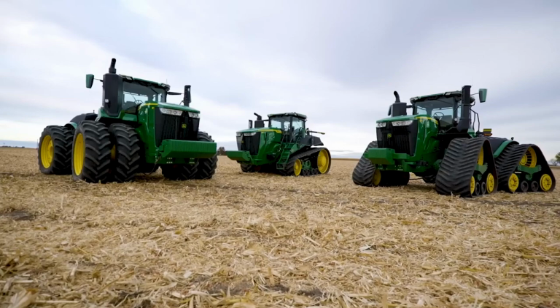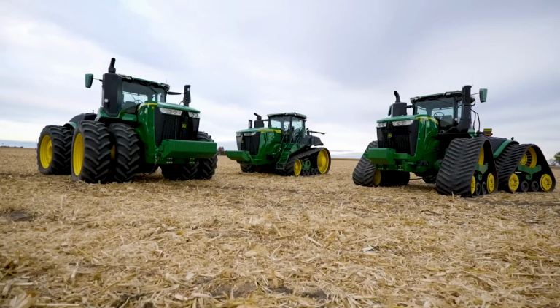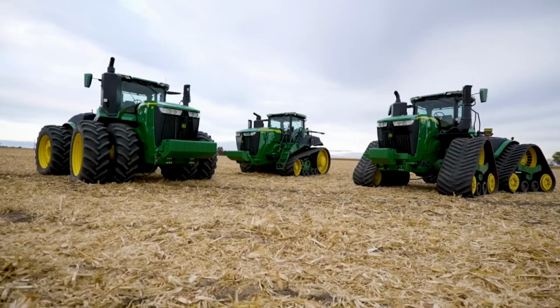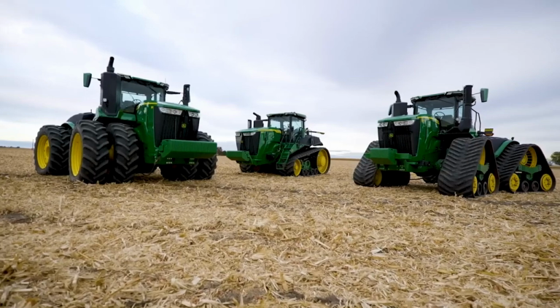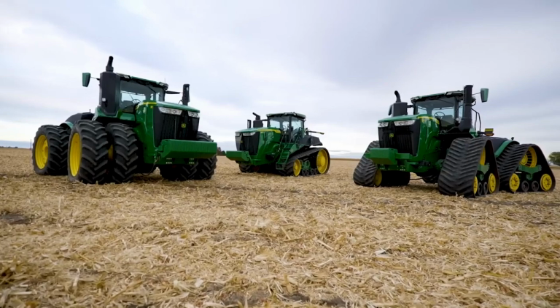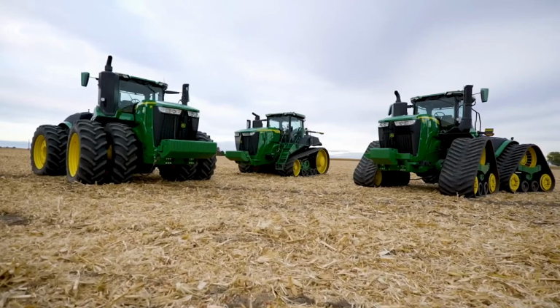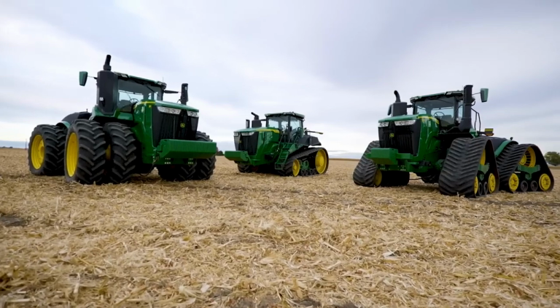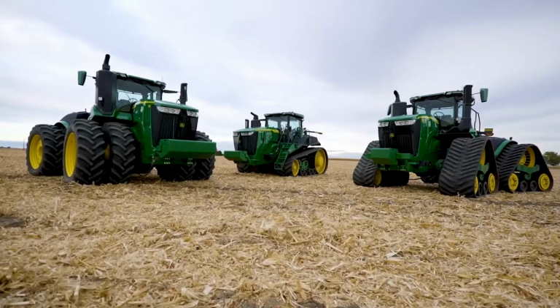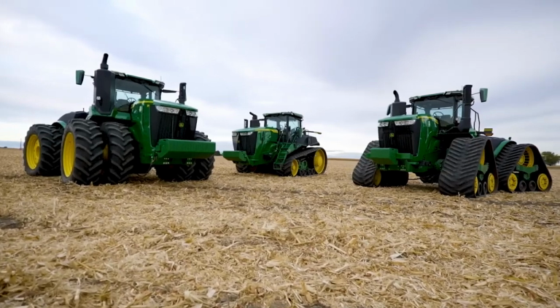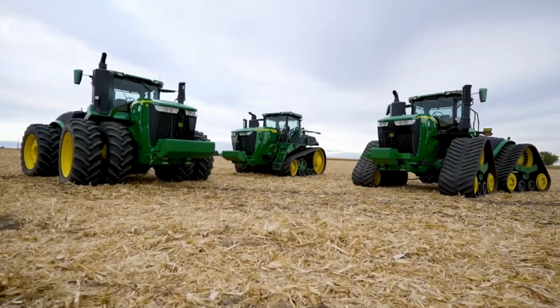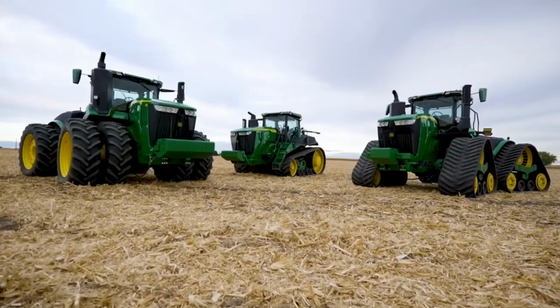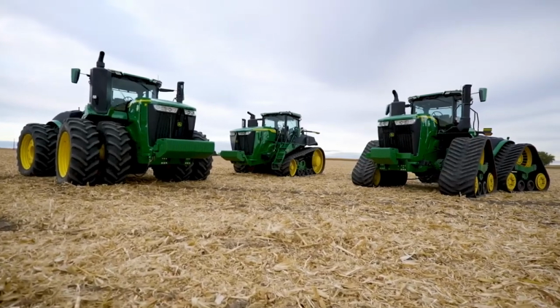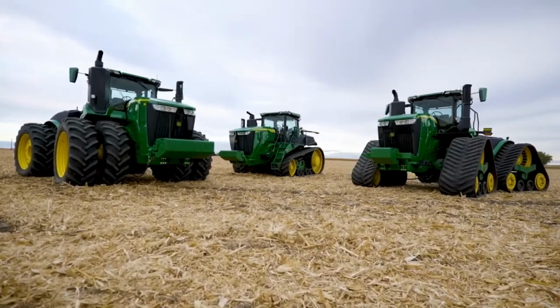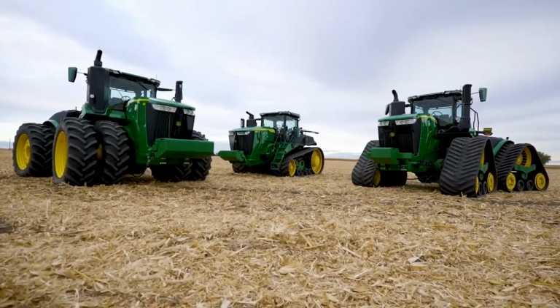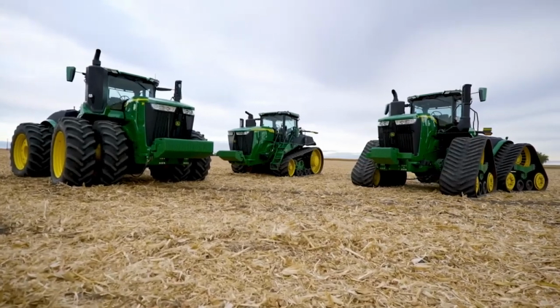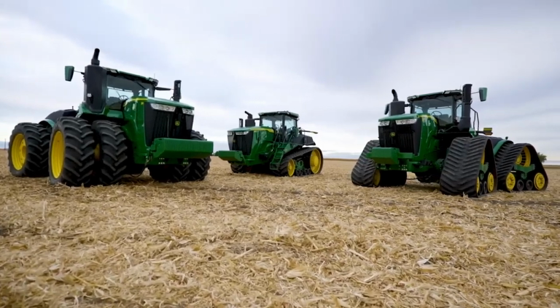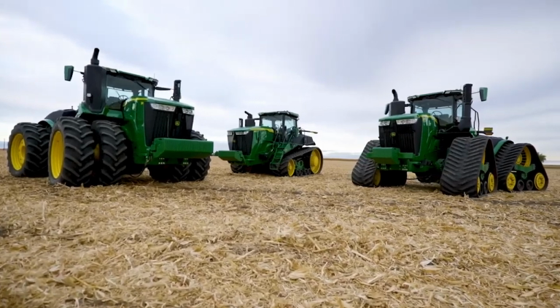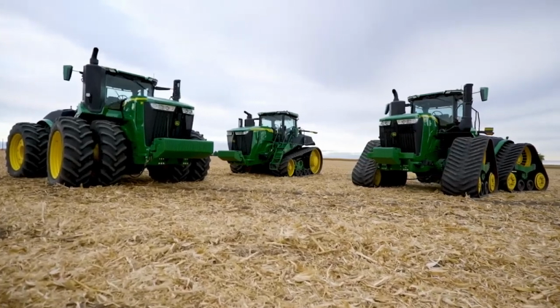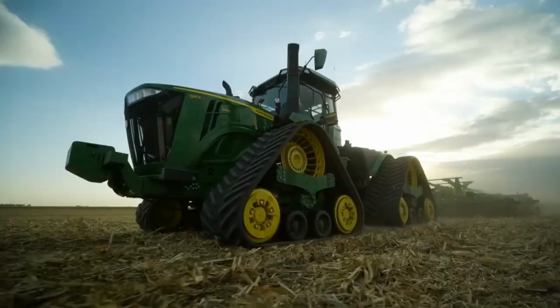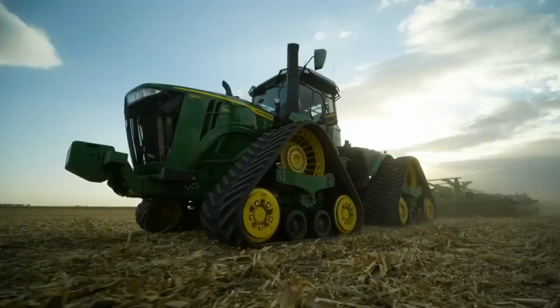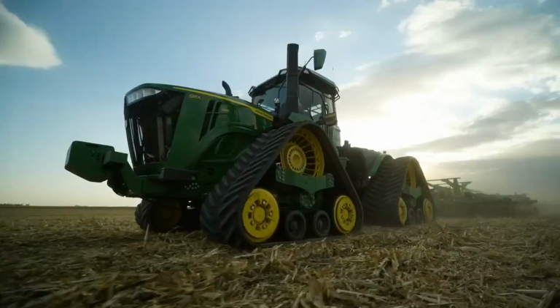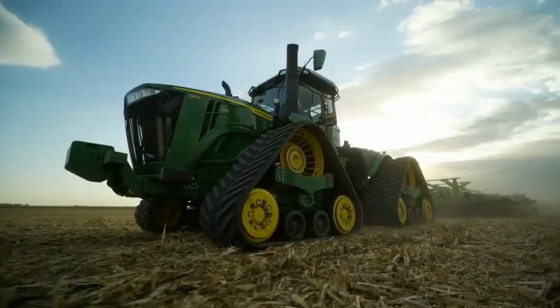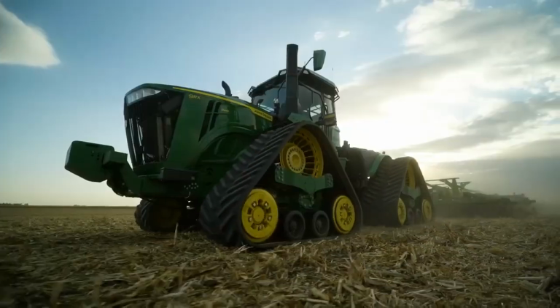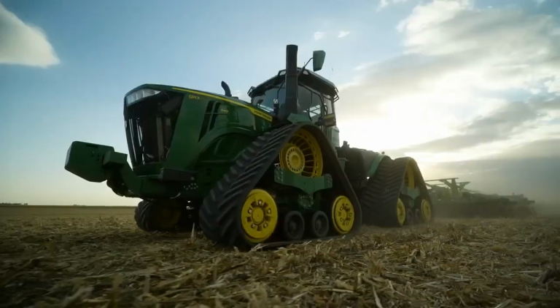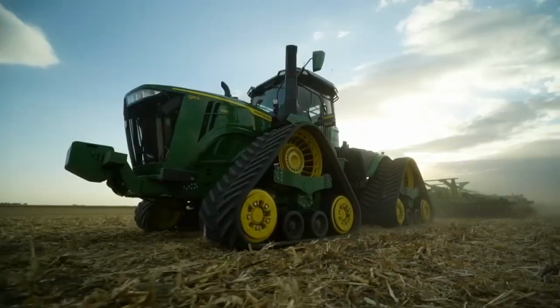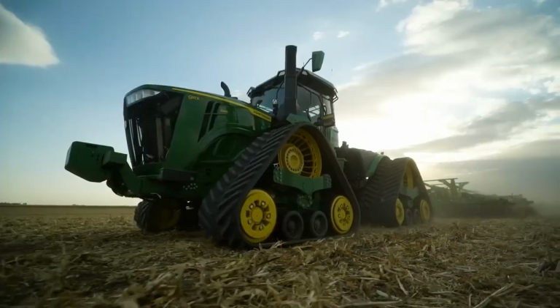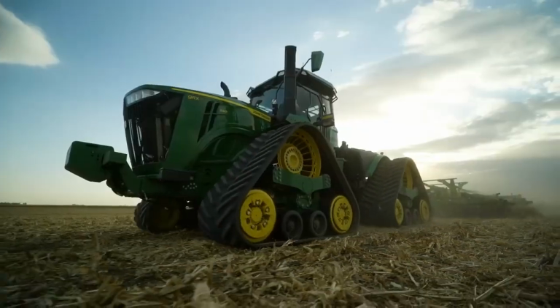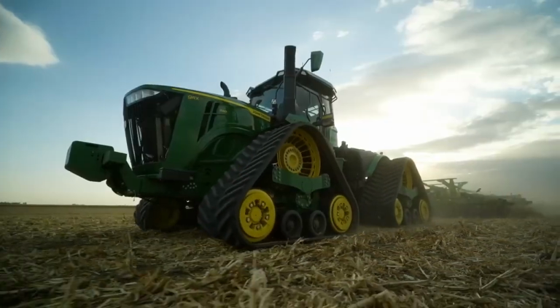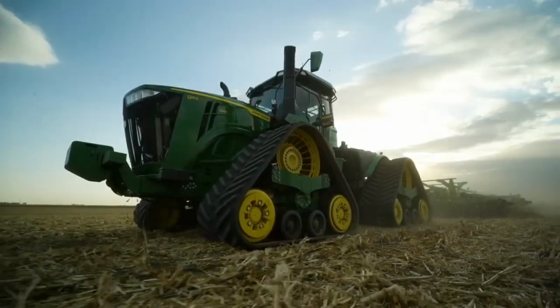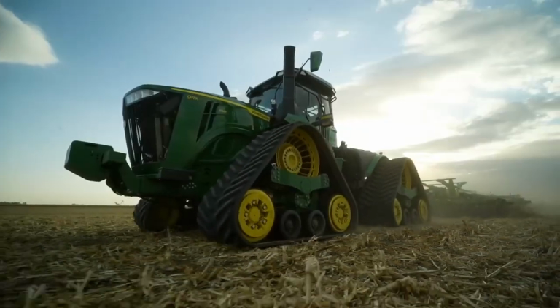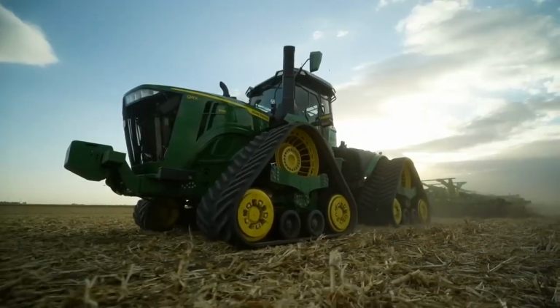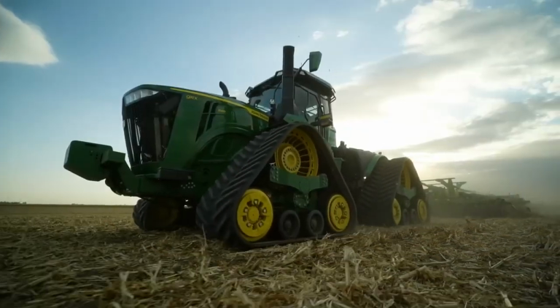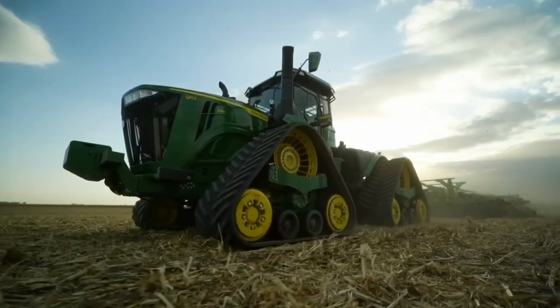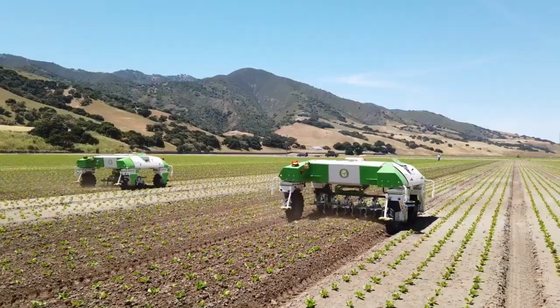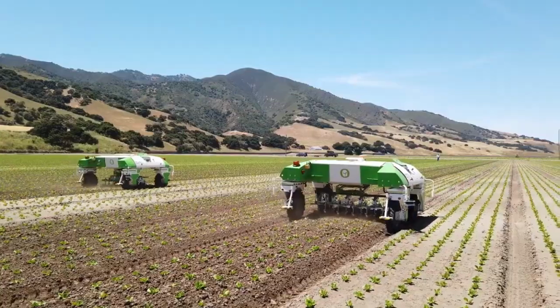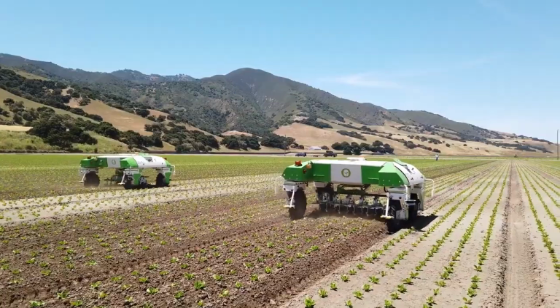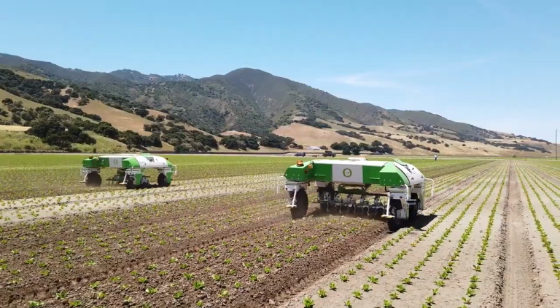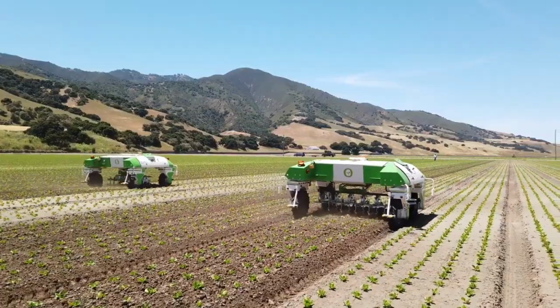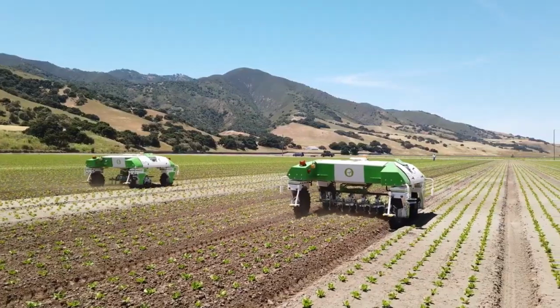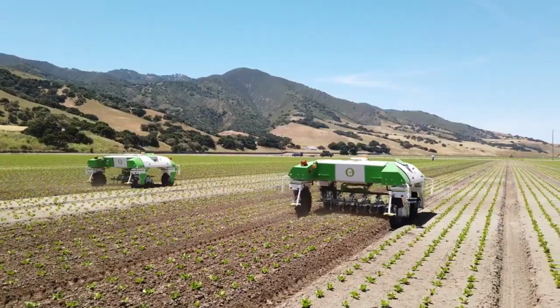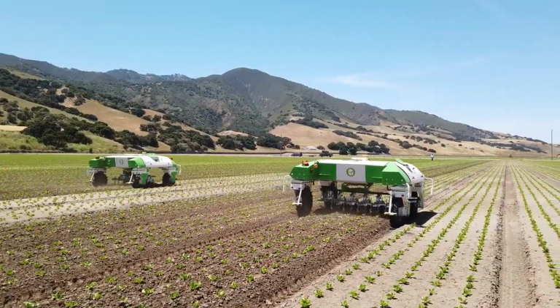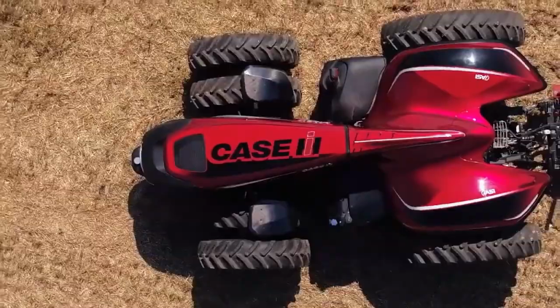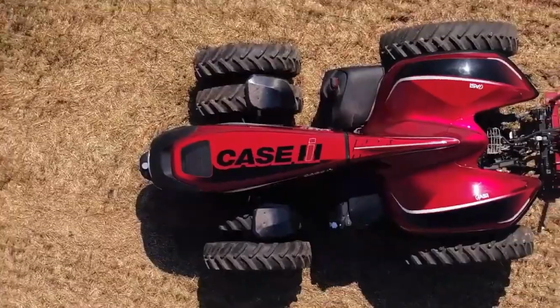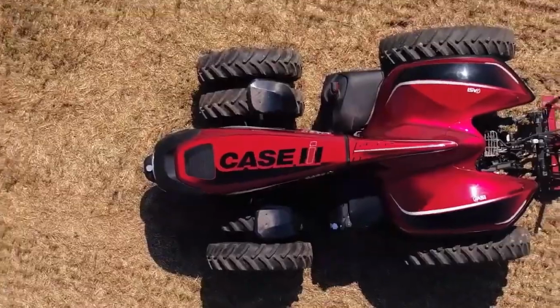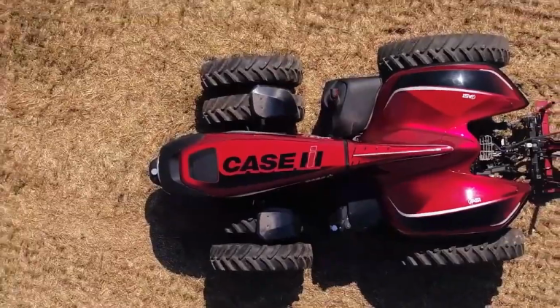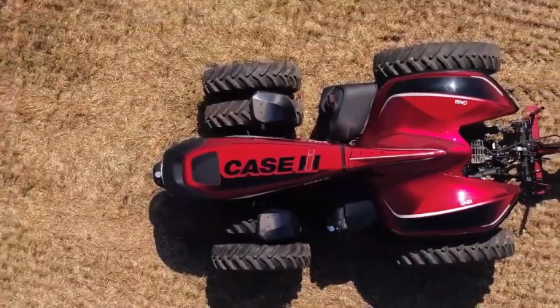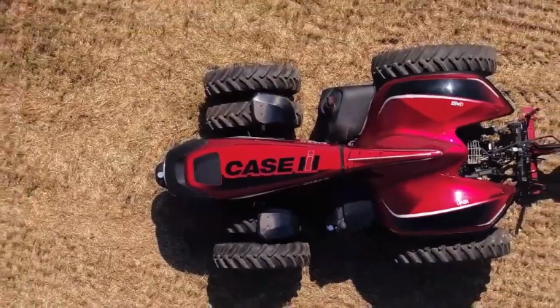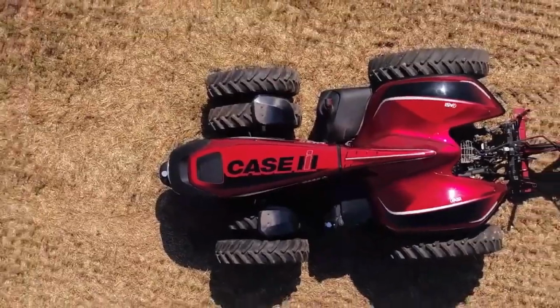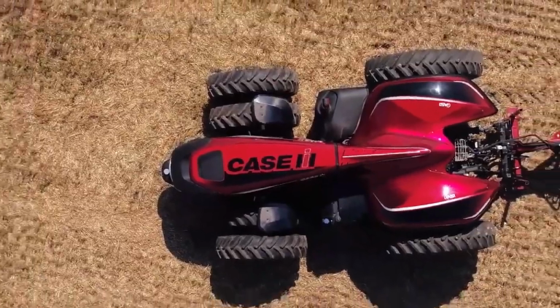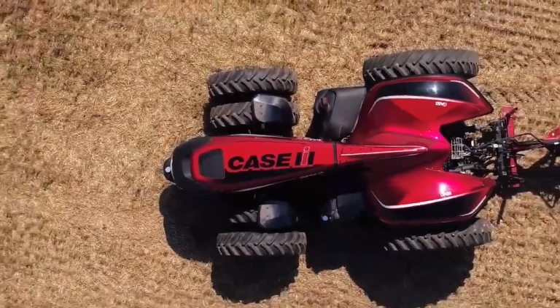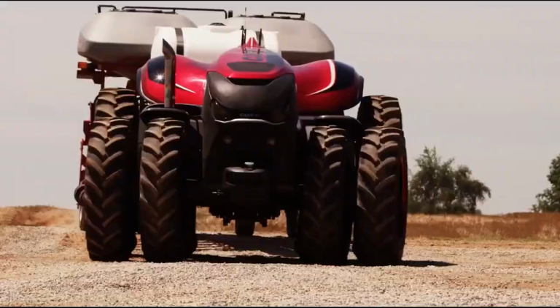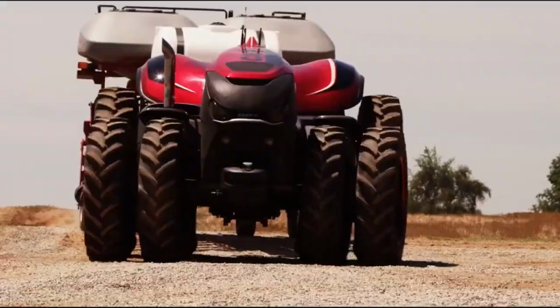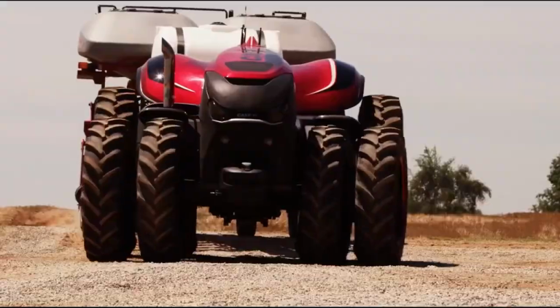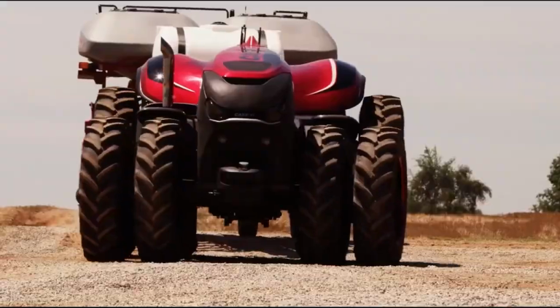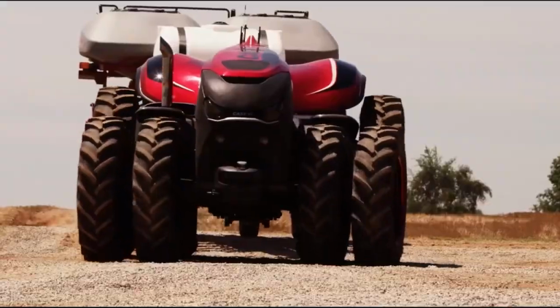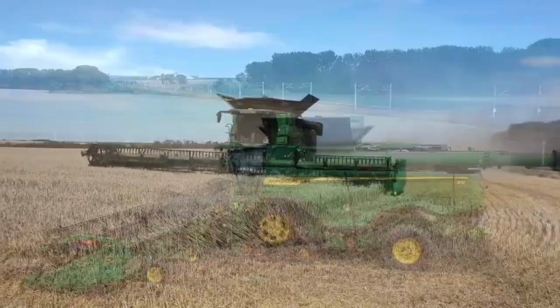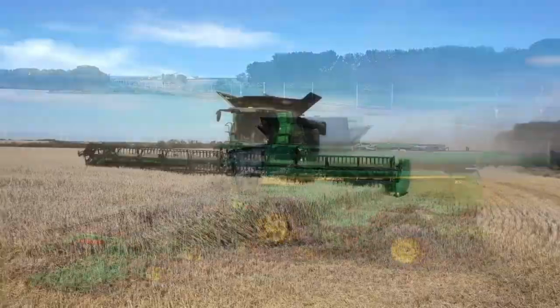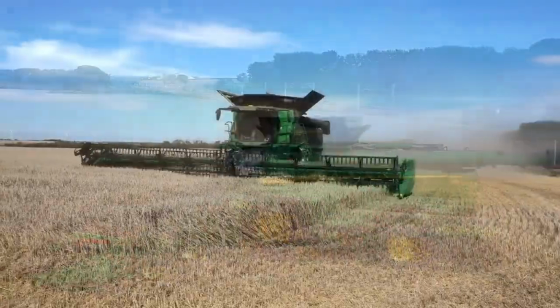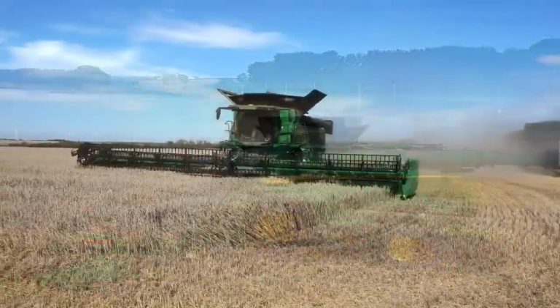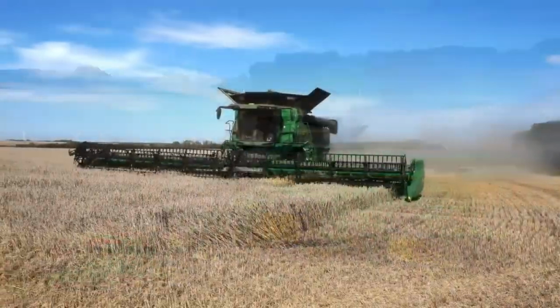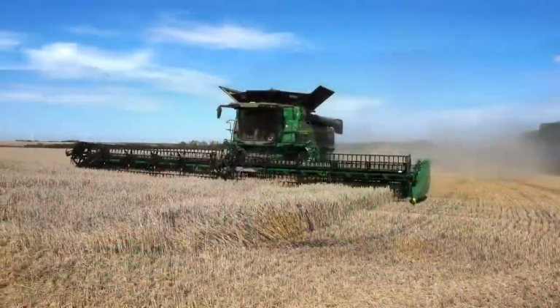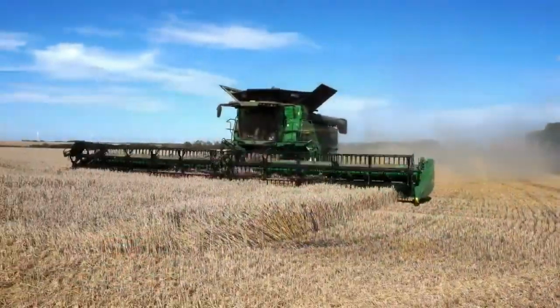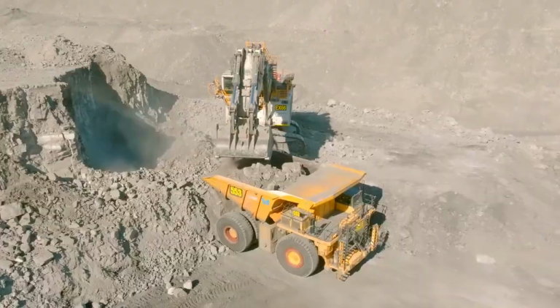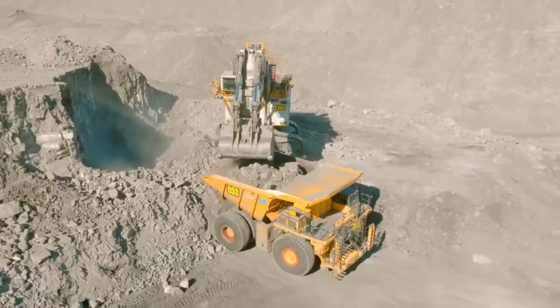Greetings, enthusiasts of agricultural technology. Today, we delve into the realm of cutting-edge machinery for modern agriculture and mining.